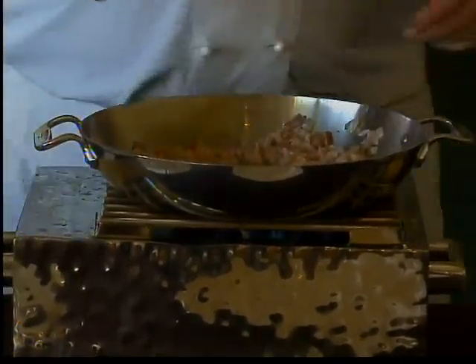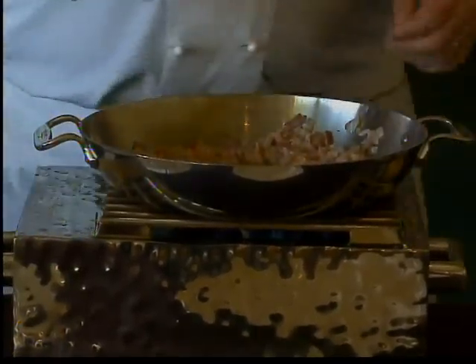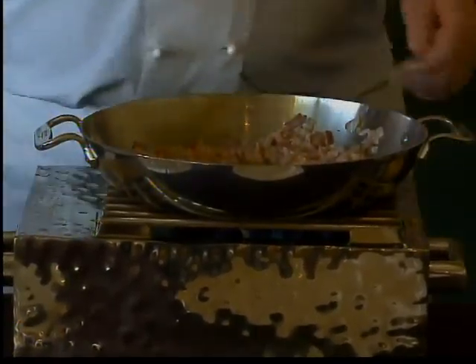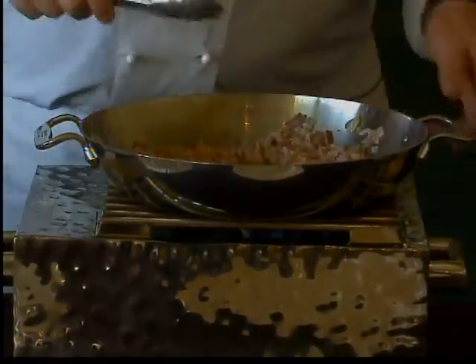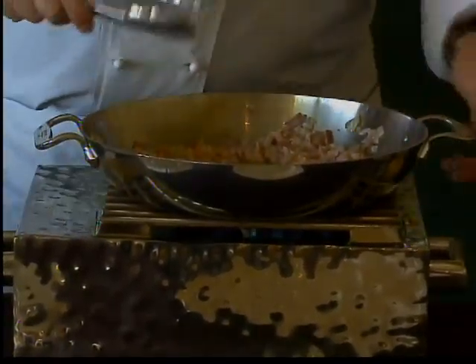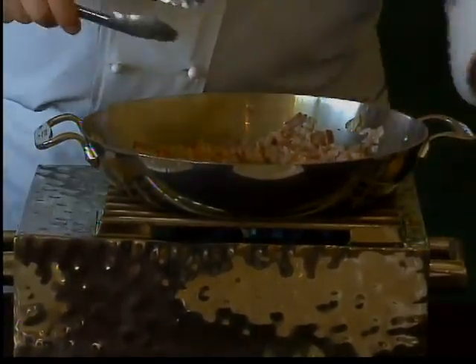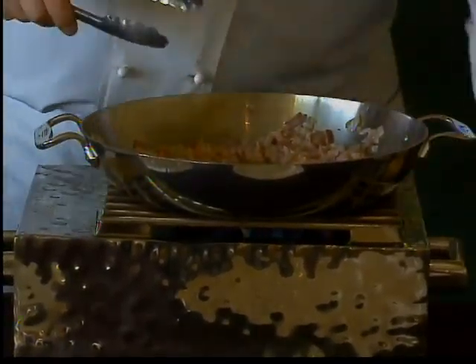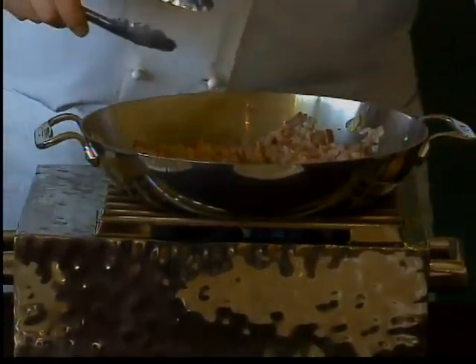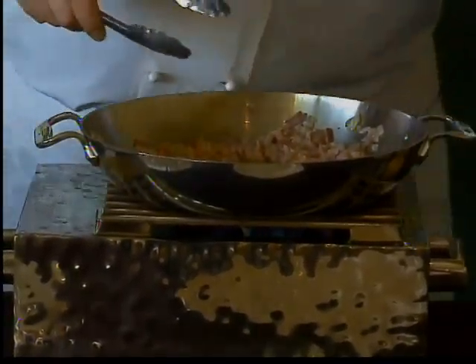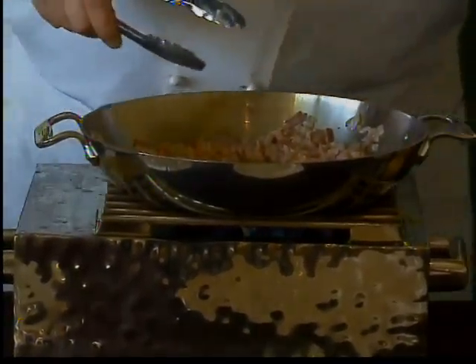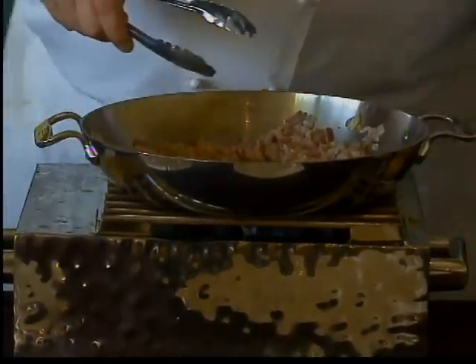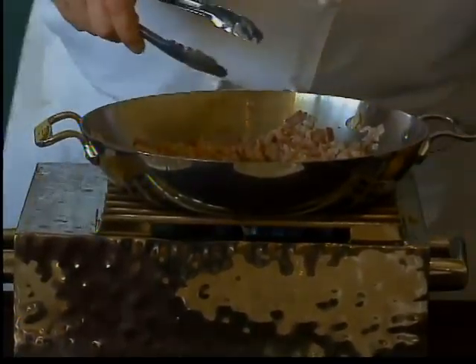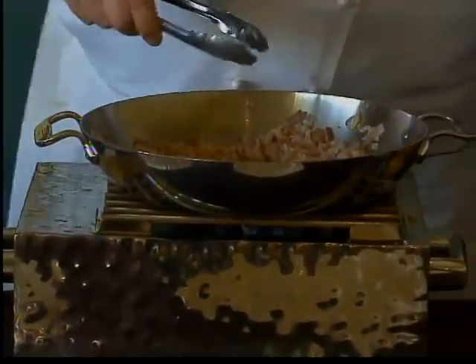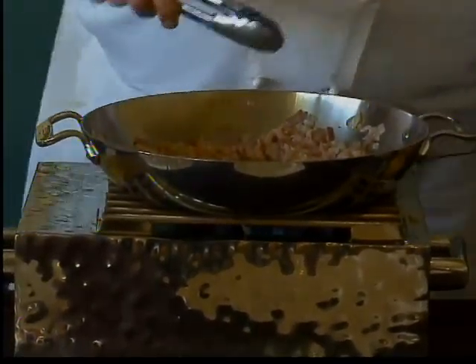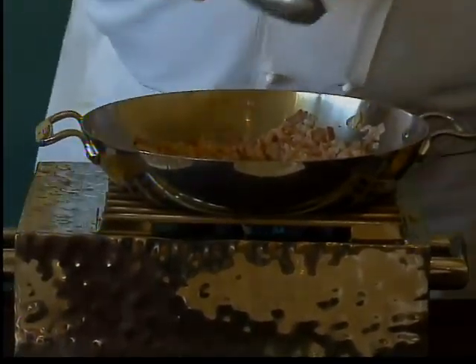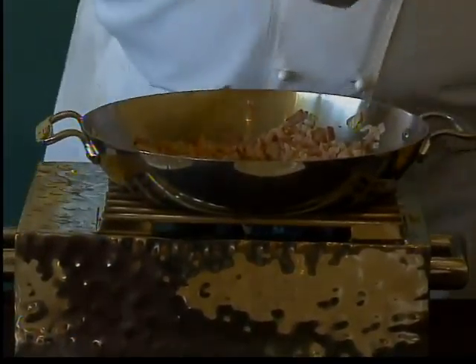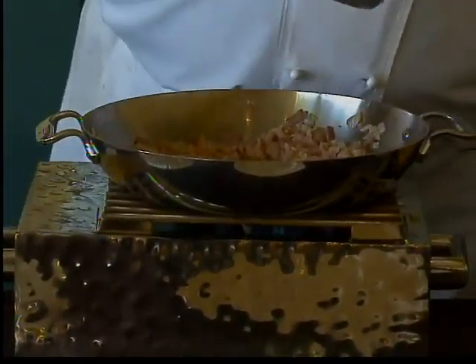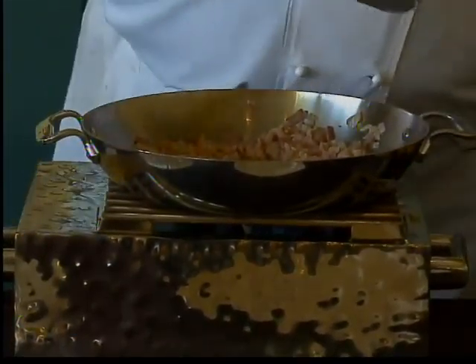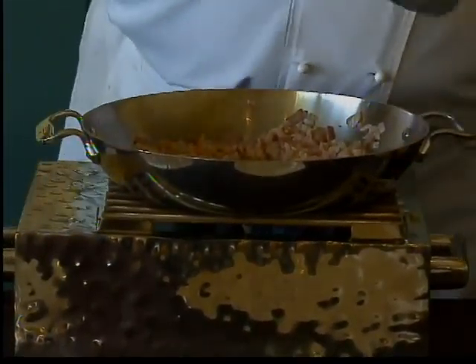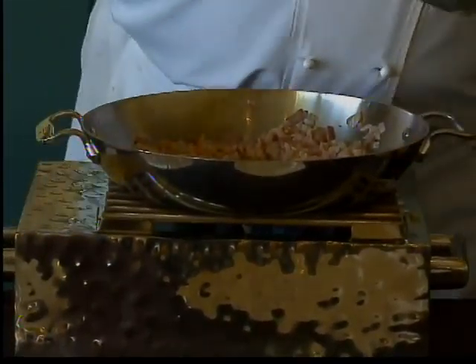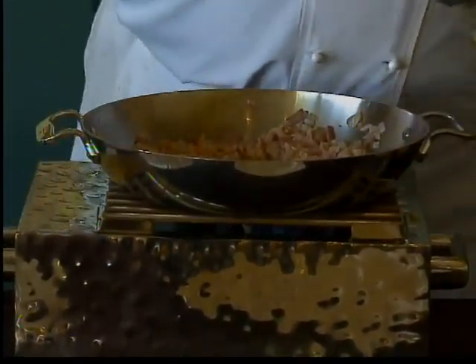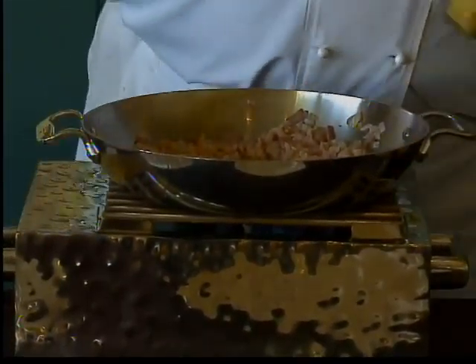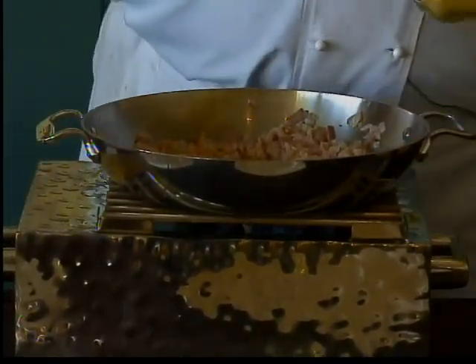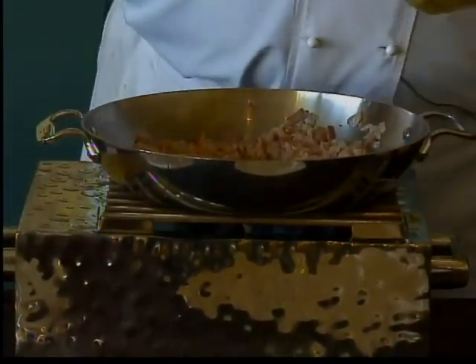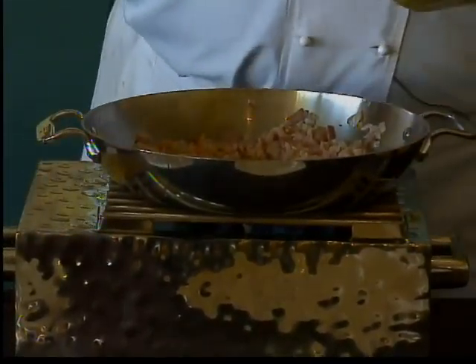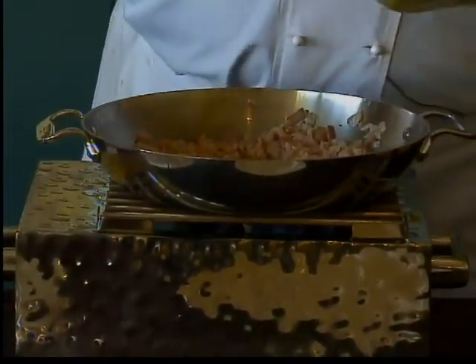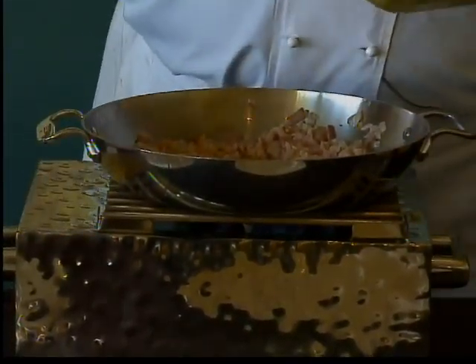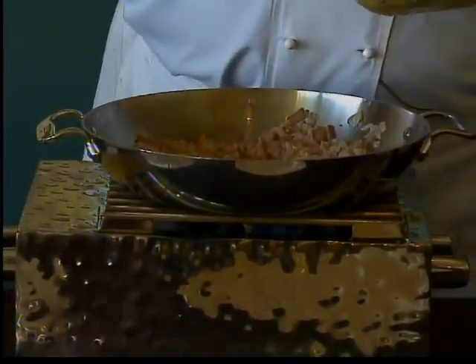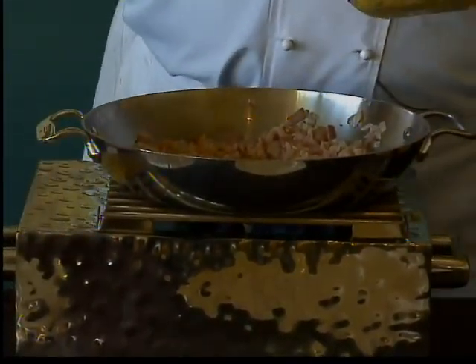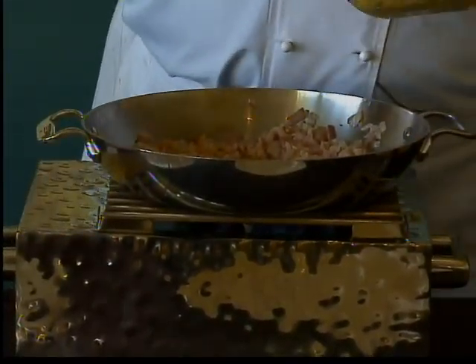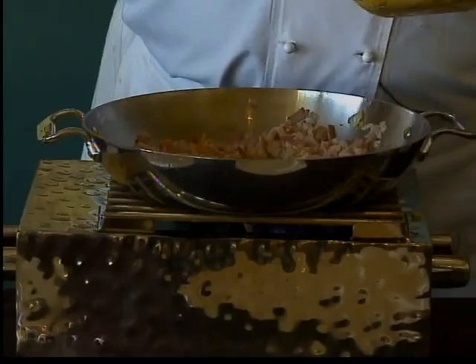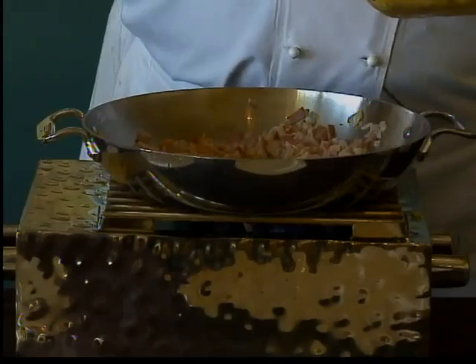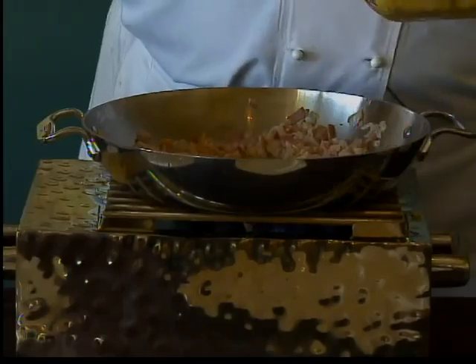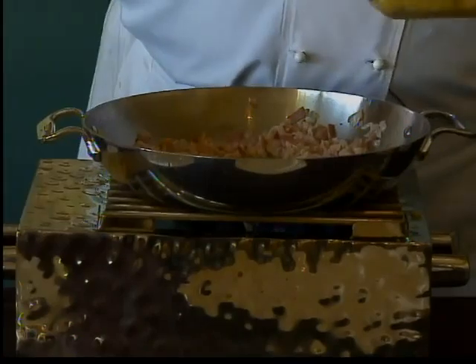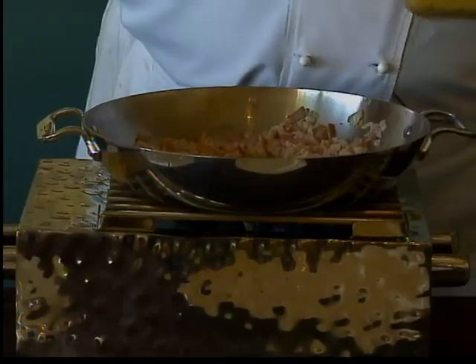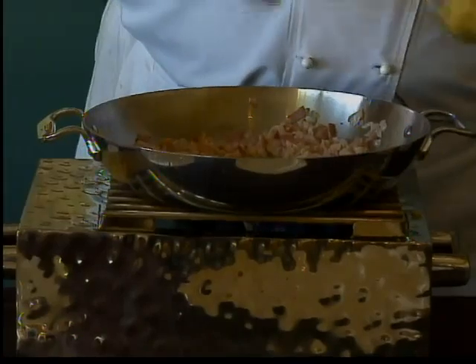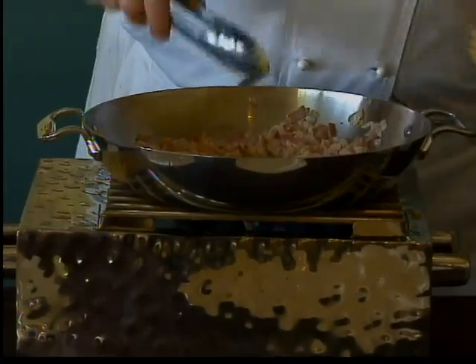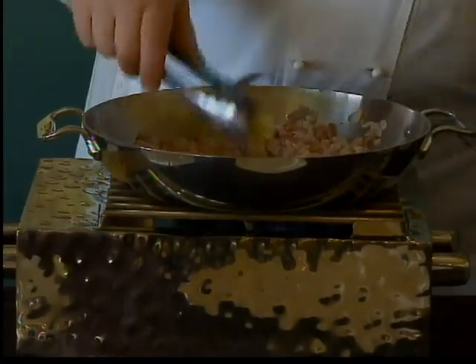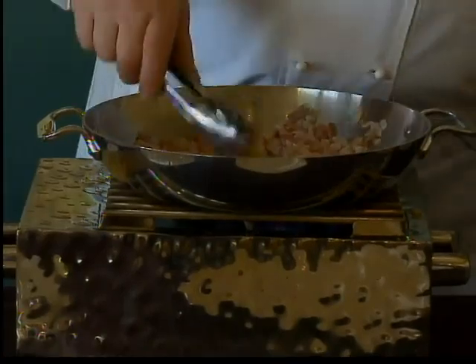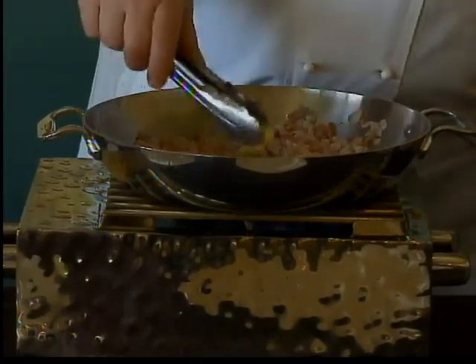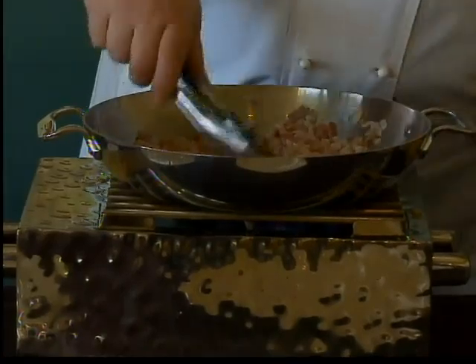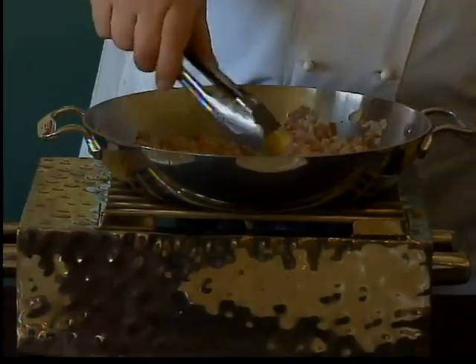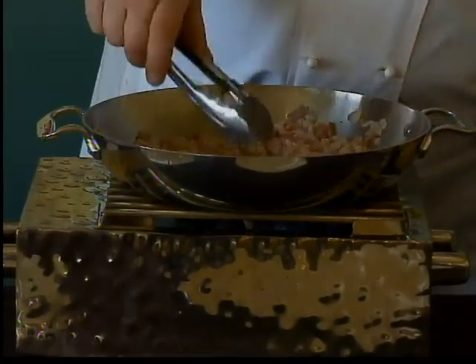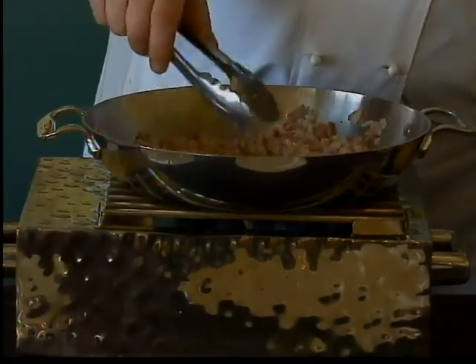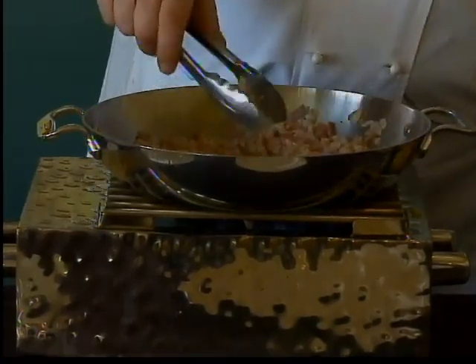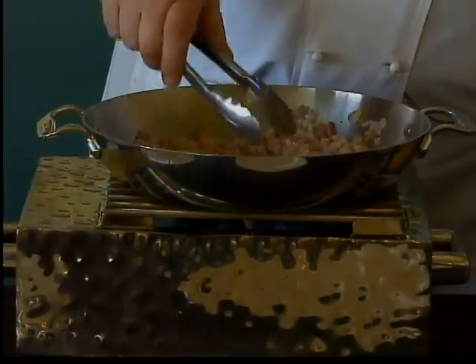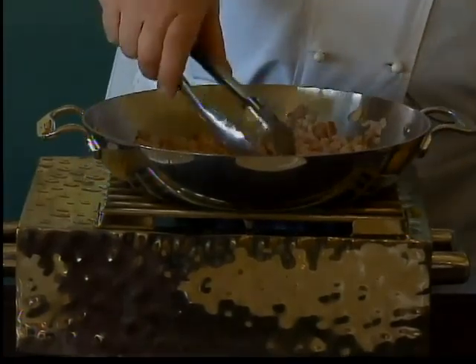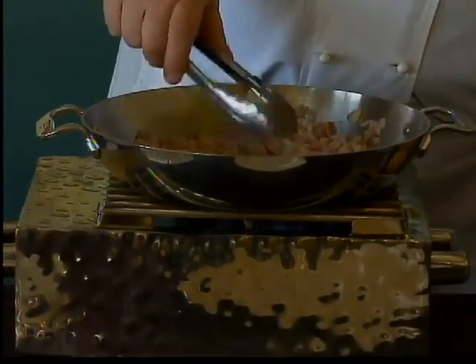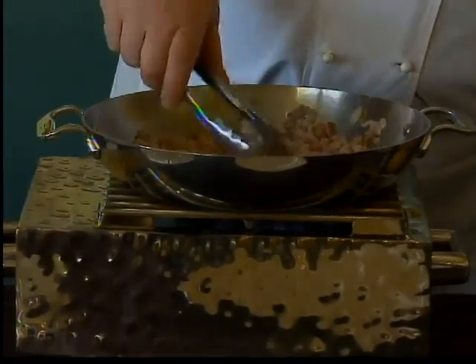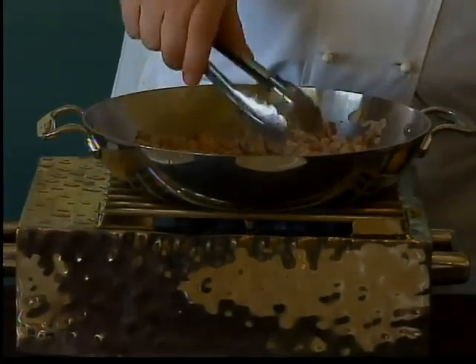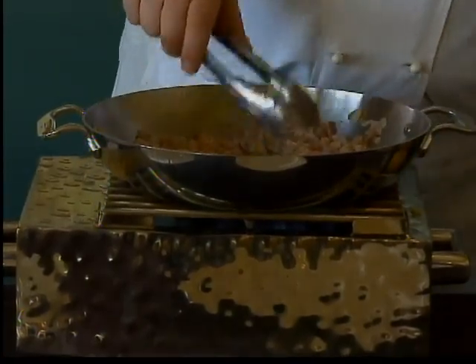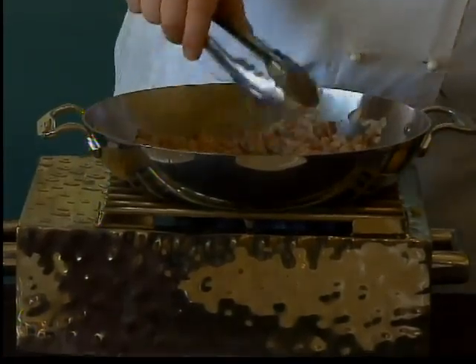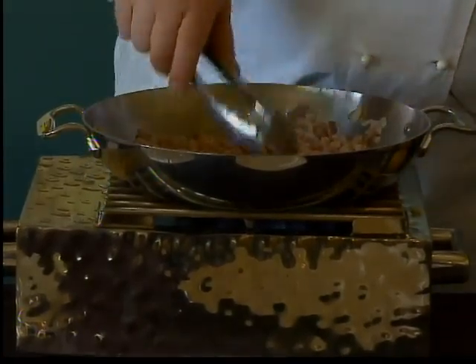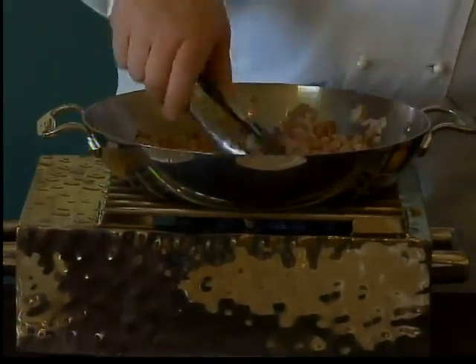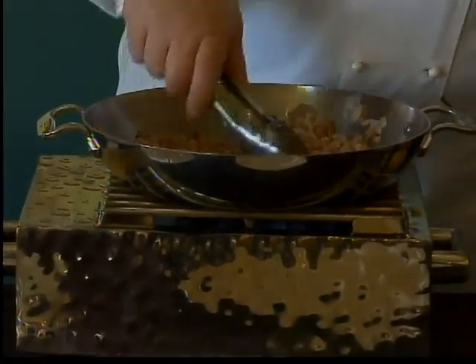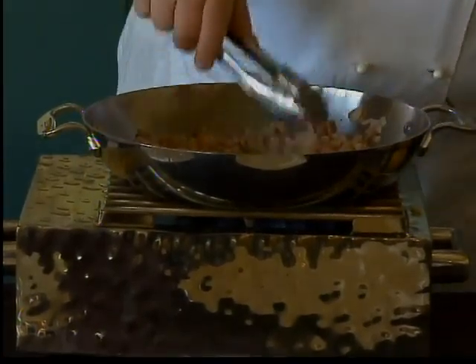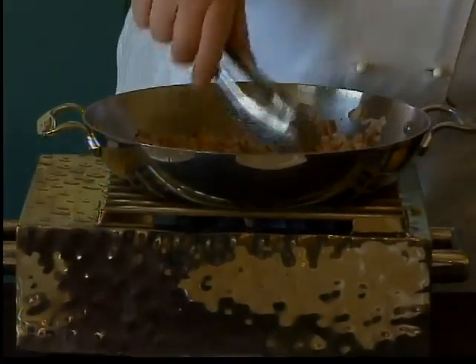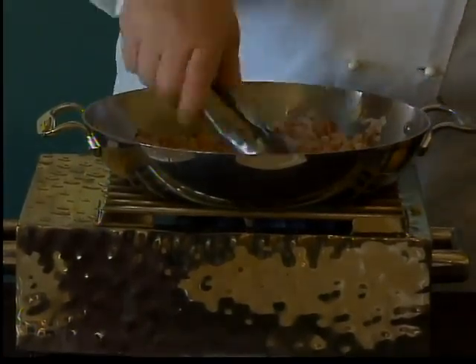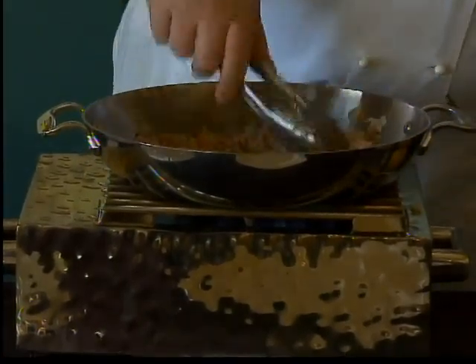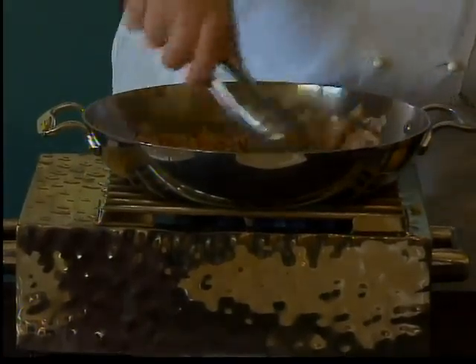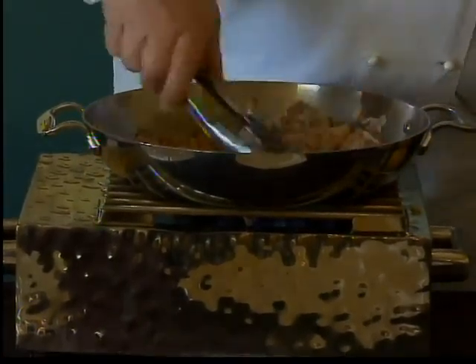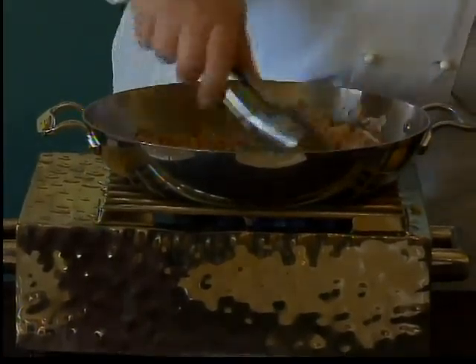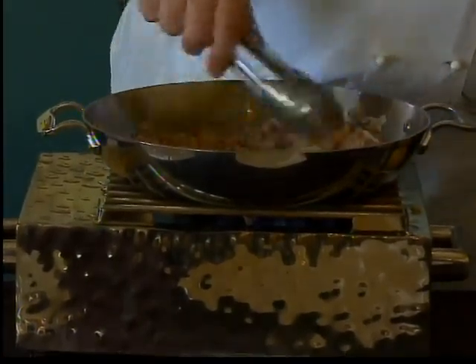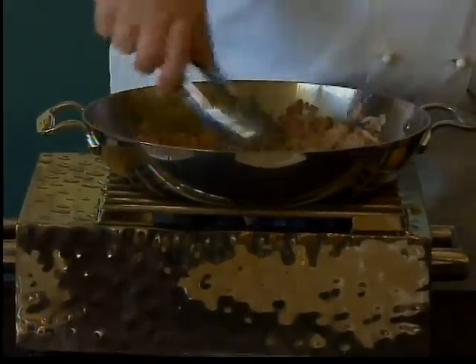Shallots cook fairly quickly. Next I'm just going to add a pinch of garlic. We don't want it to be overwhelming, but we just want a little — just a little hint.